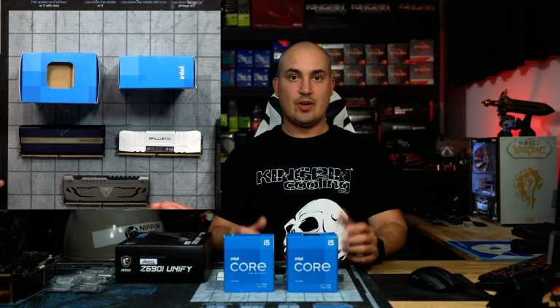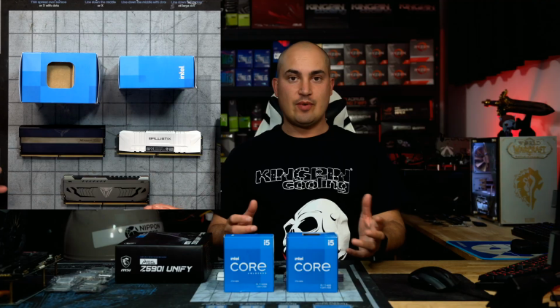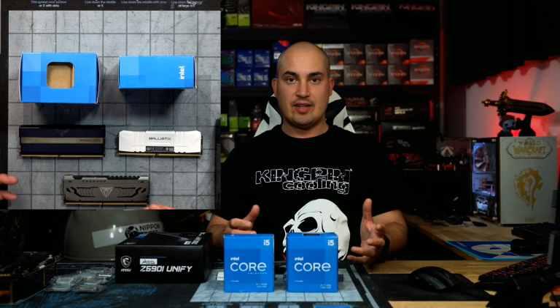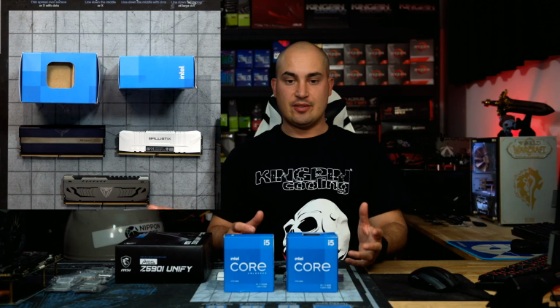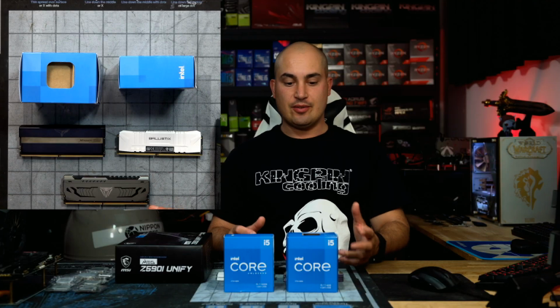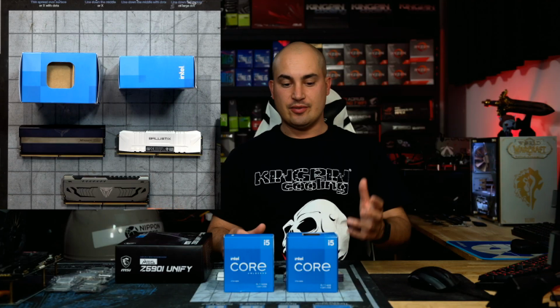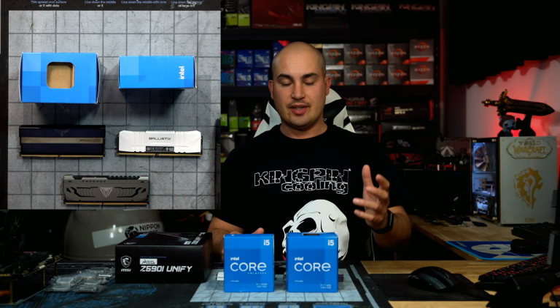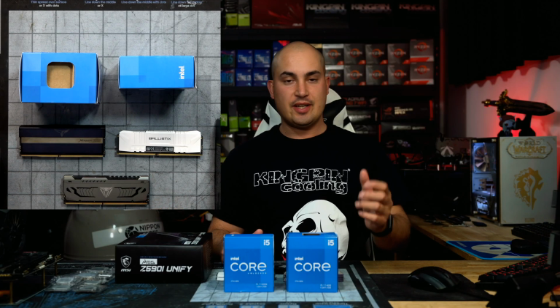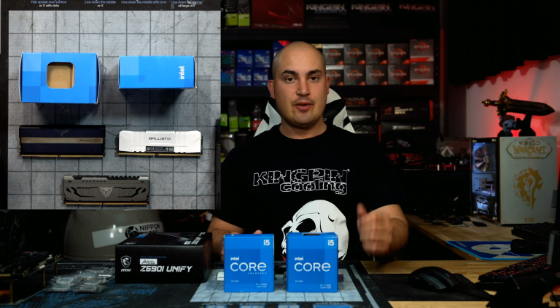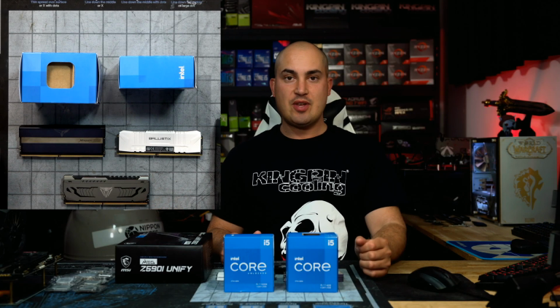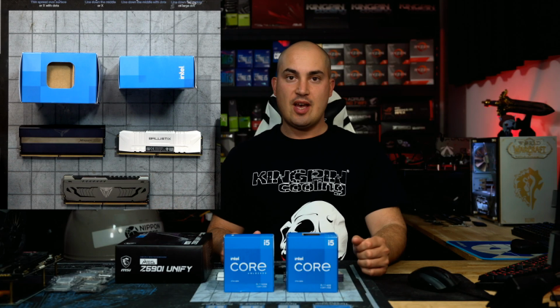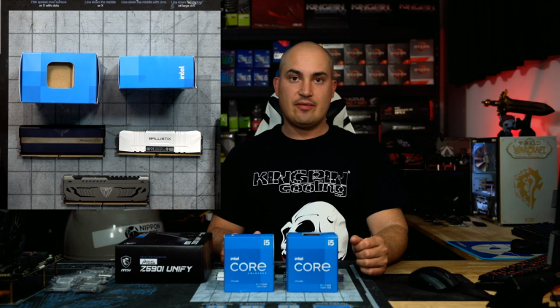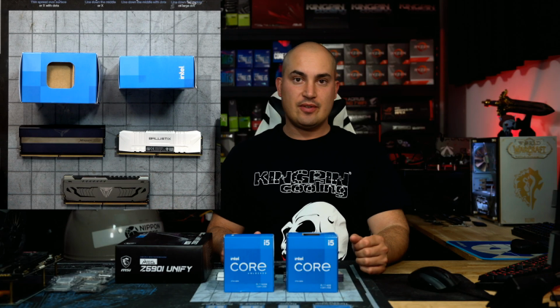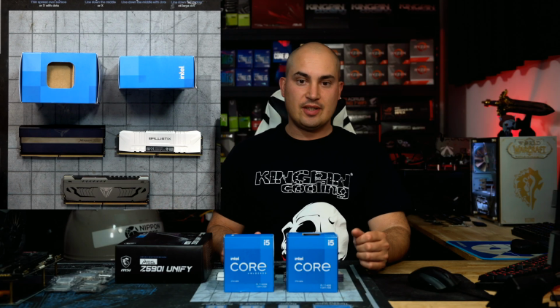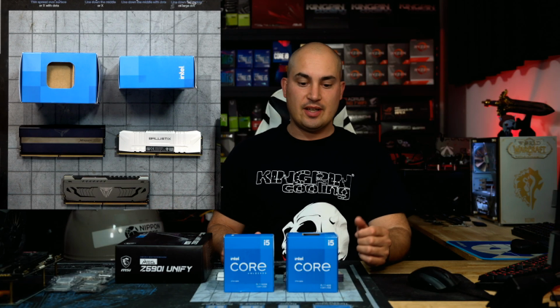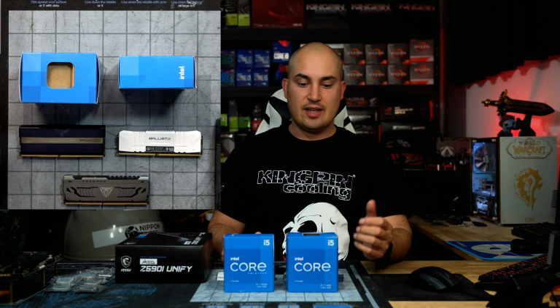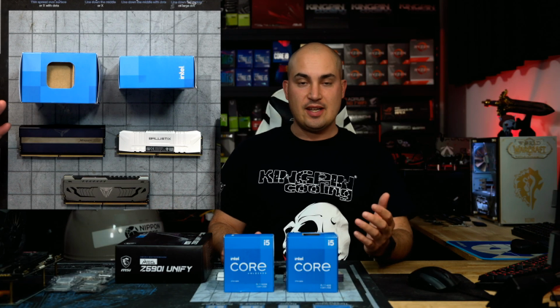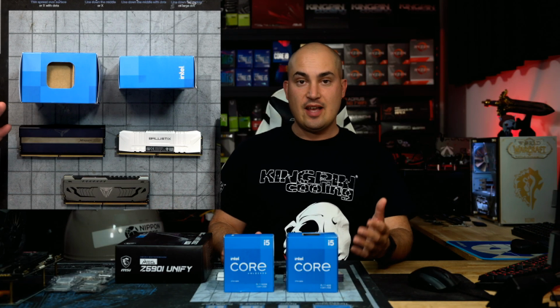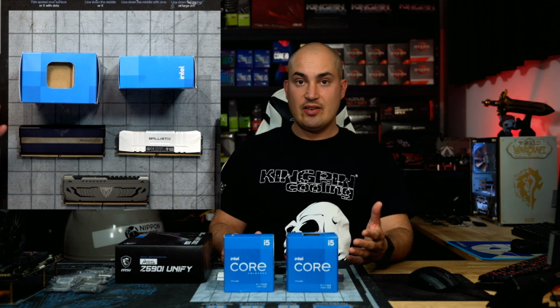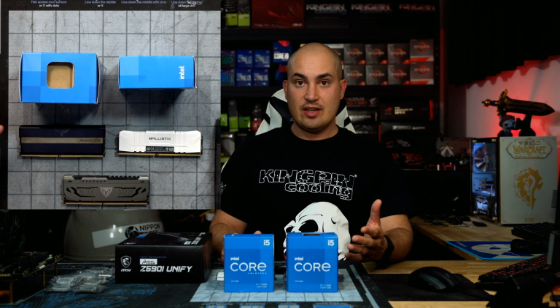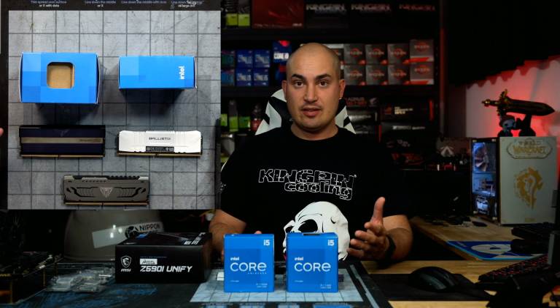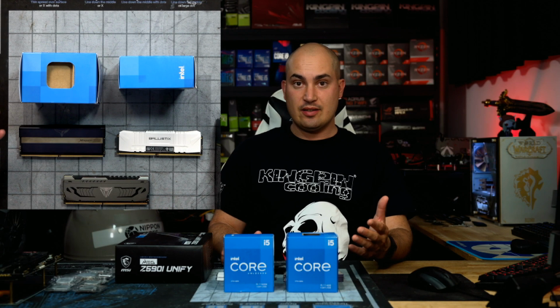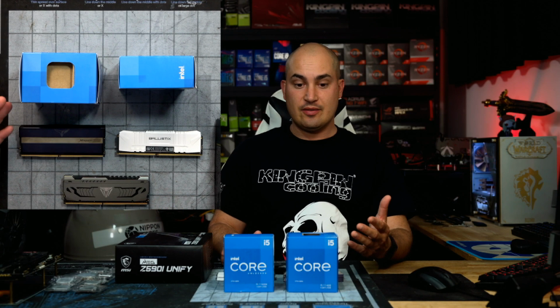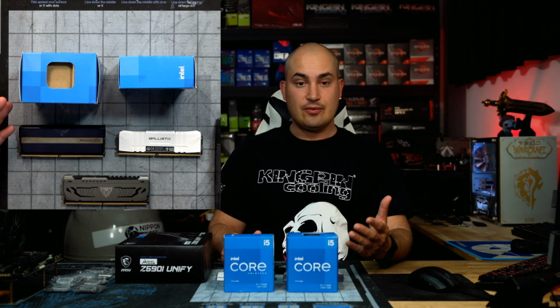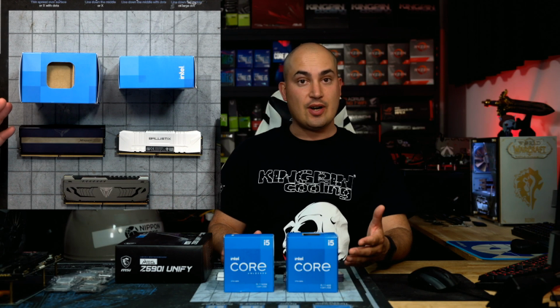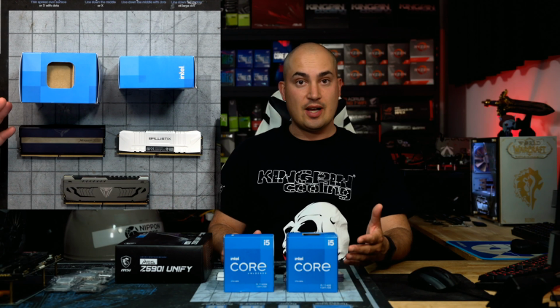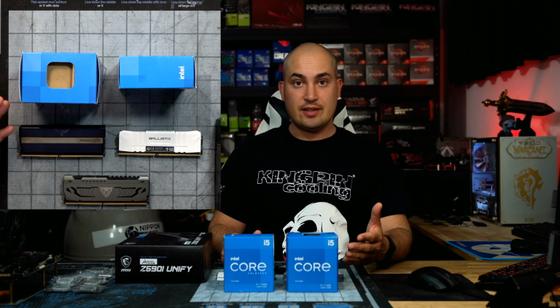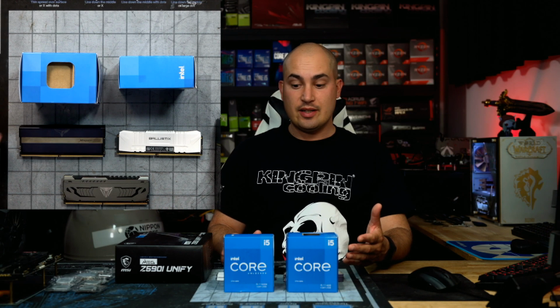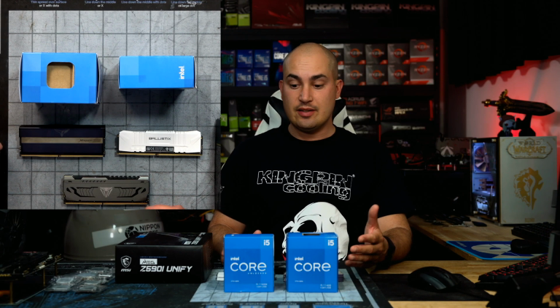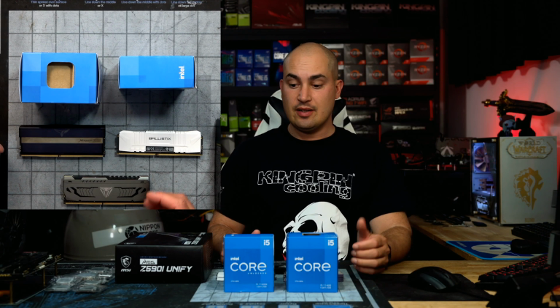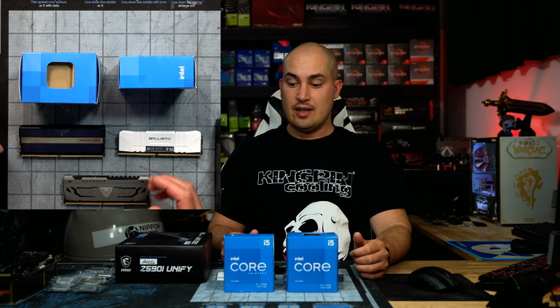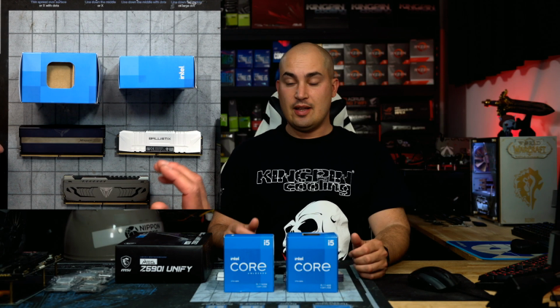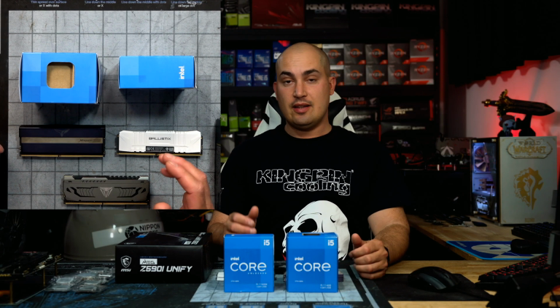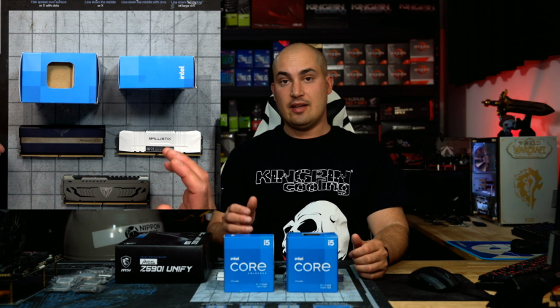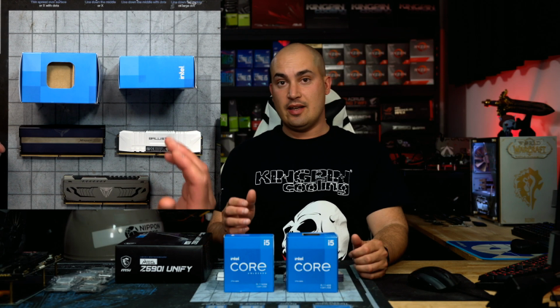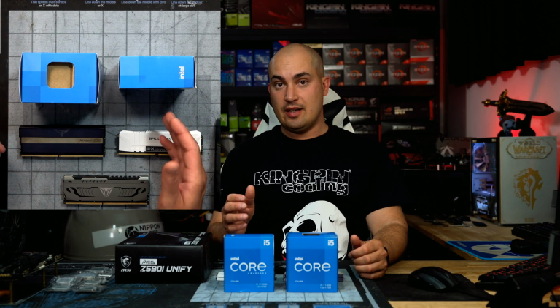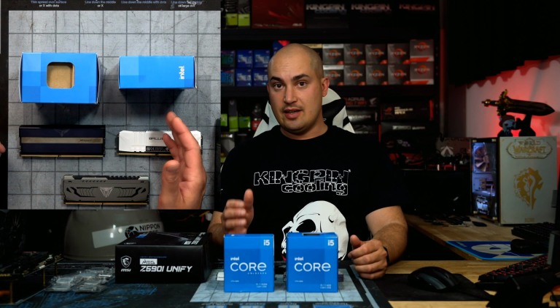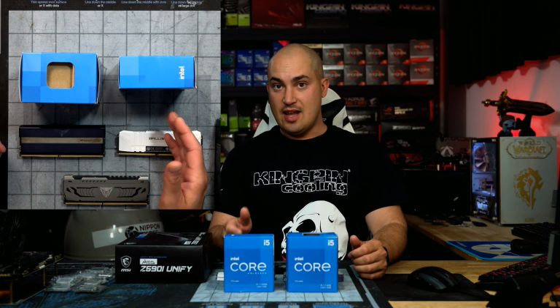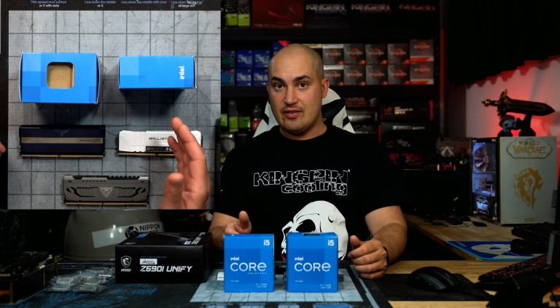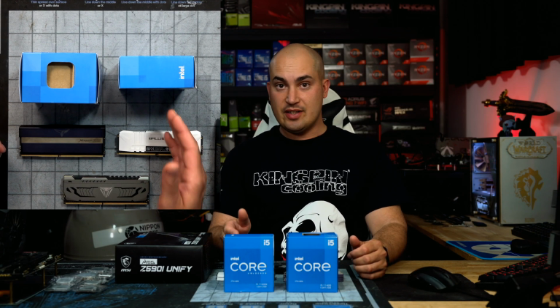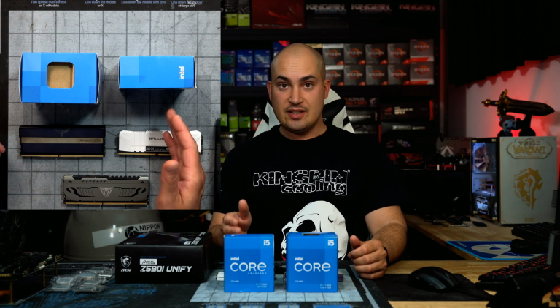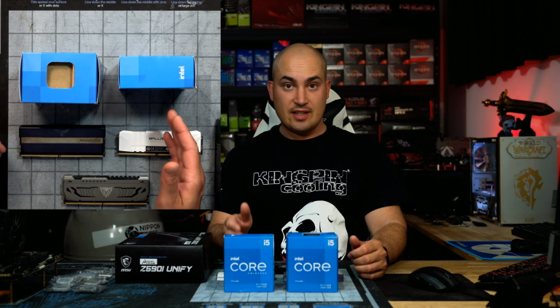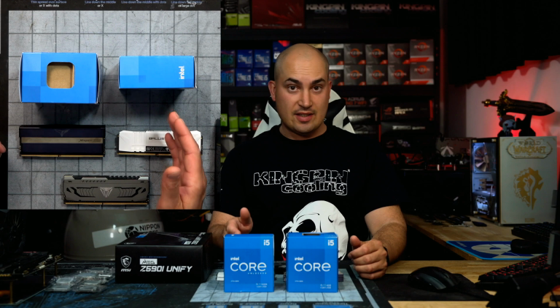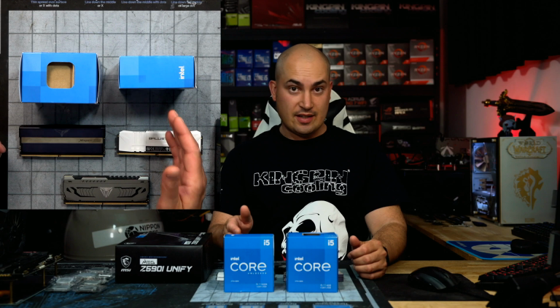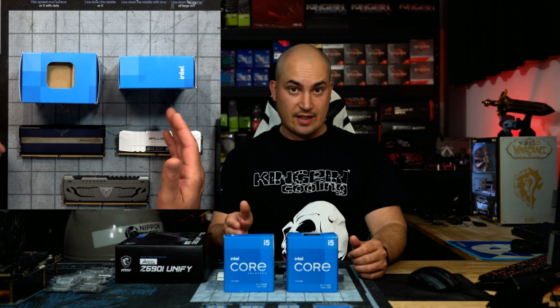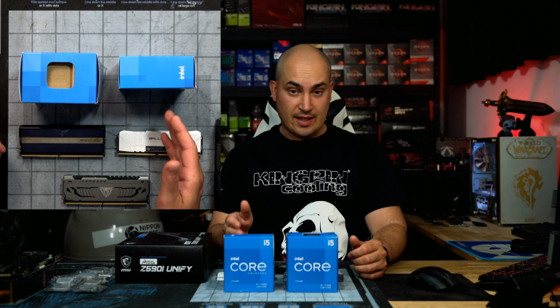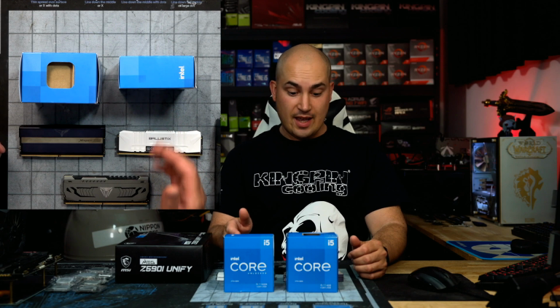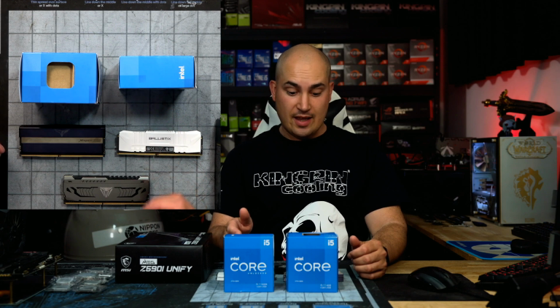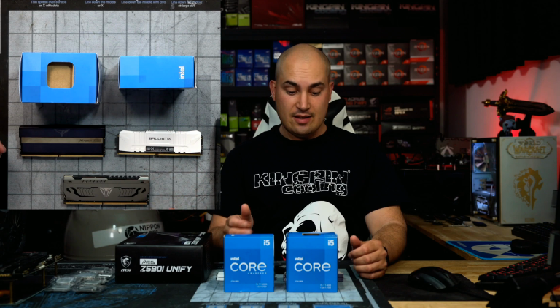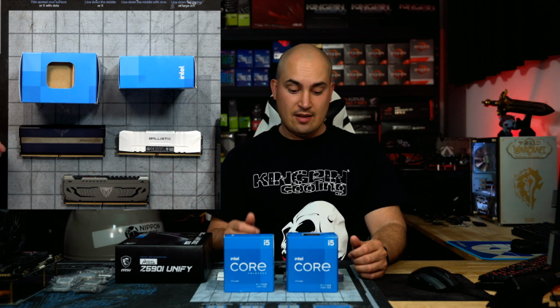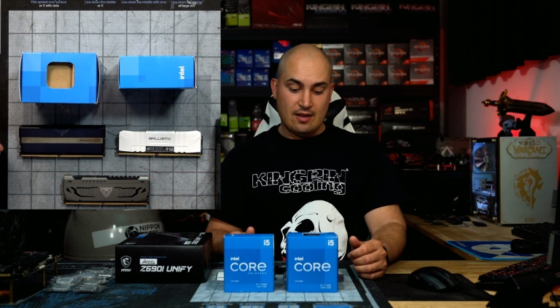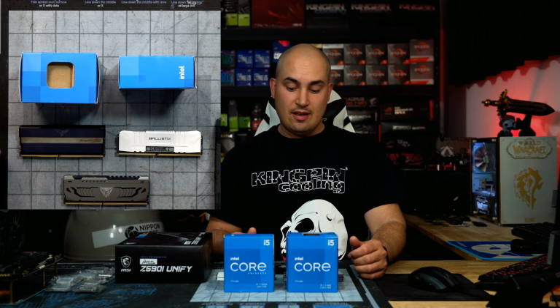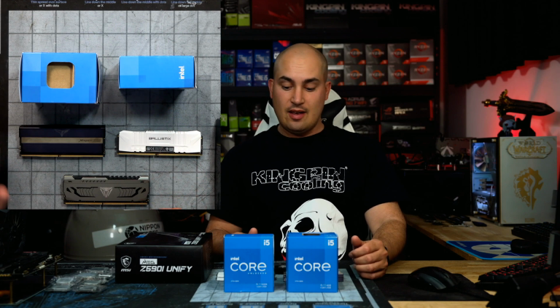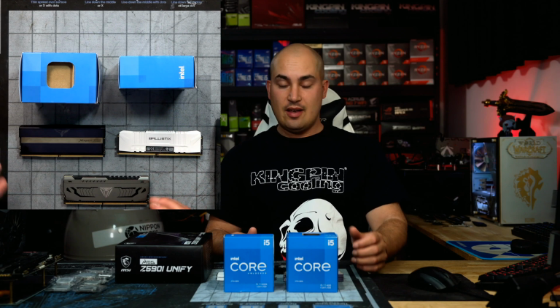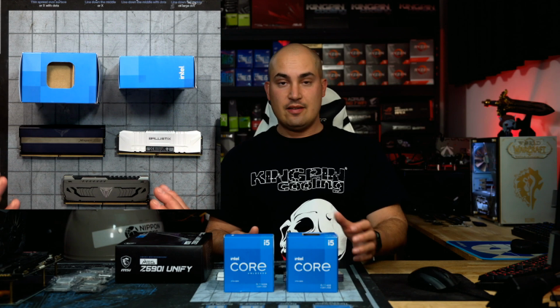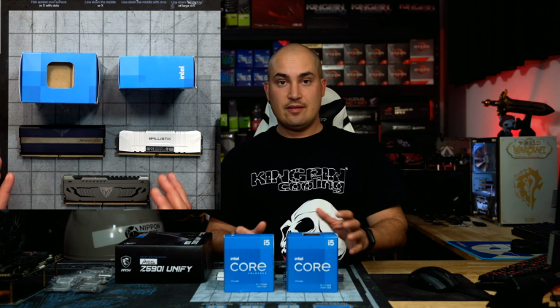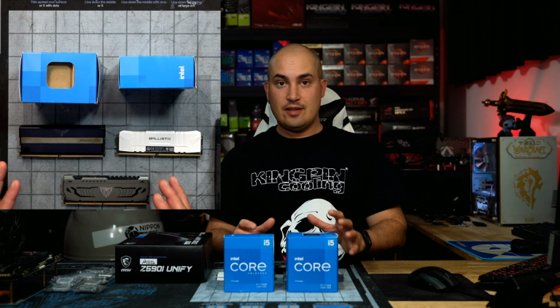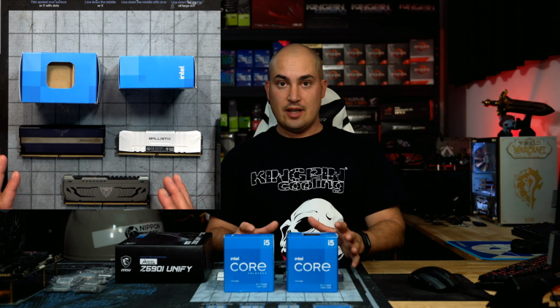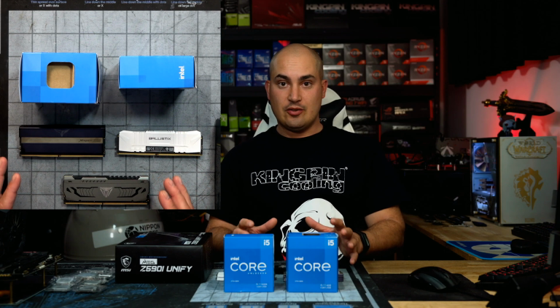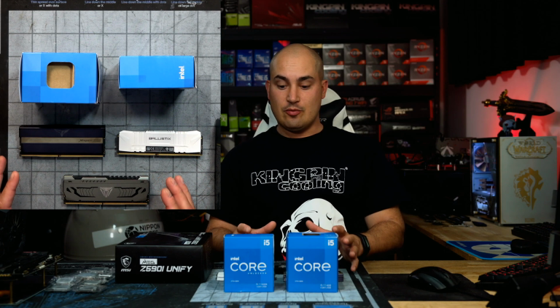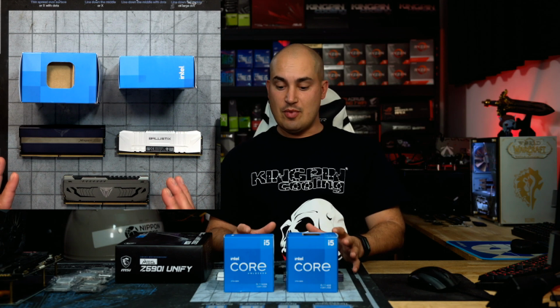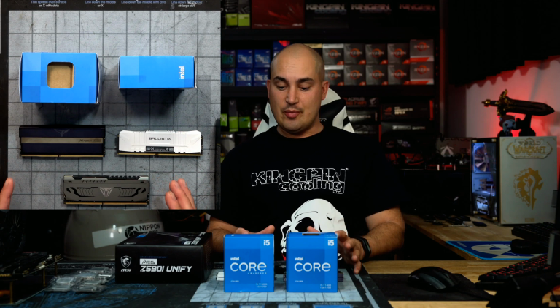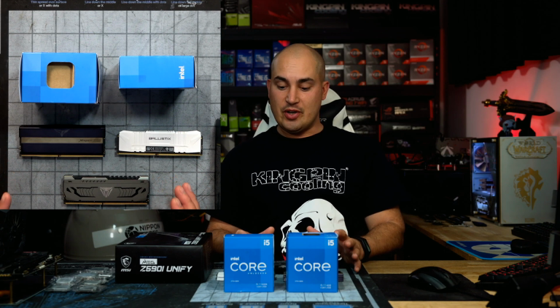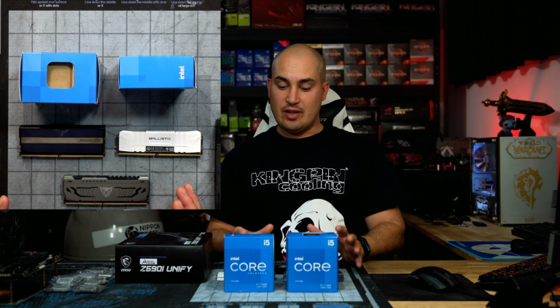Alright, so here we have the 11400, the 11600K, and 3 kits of memory.